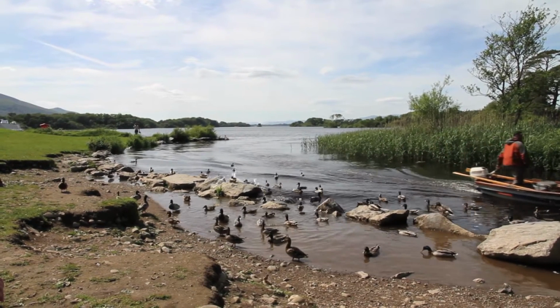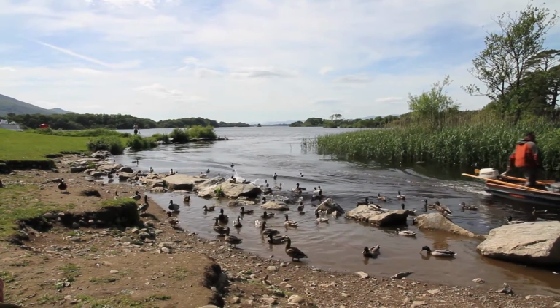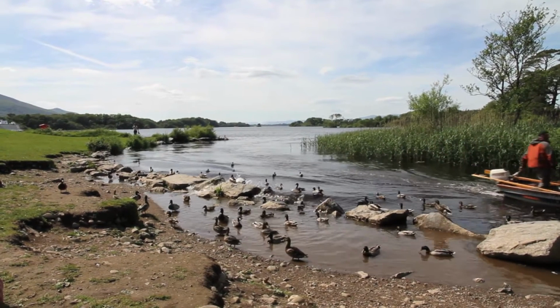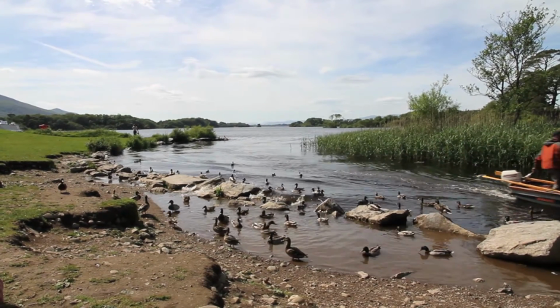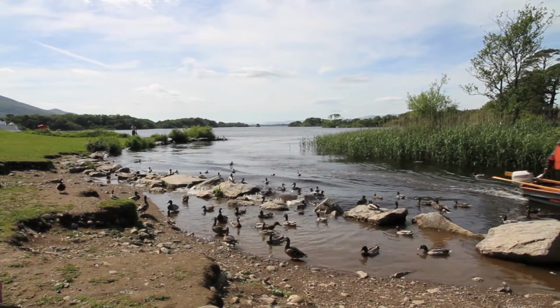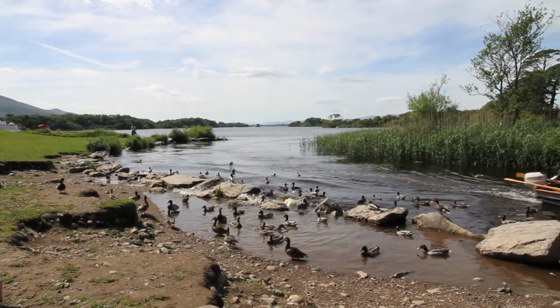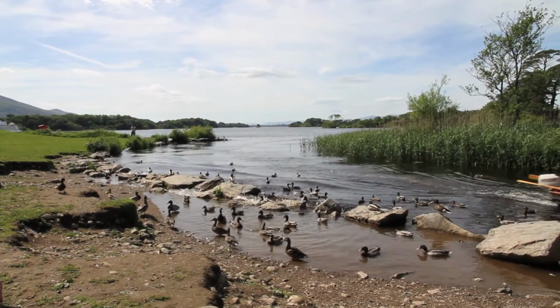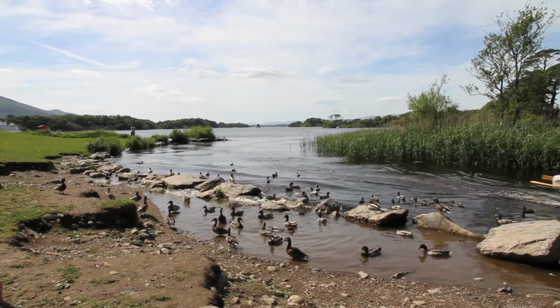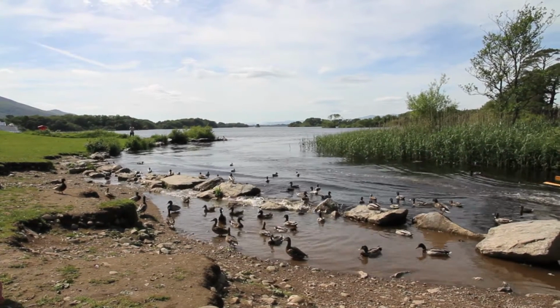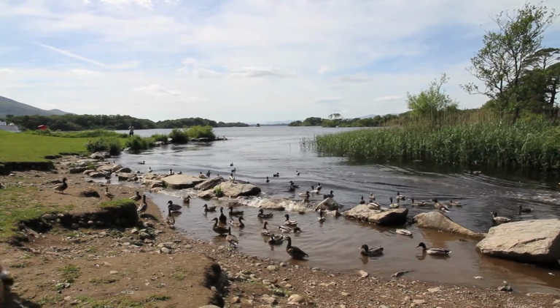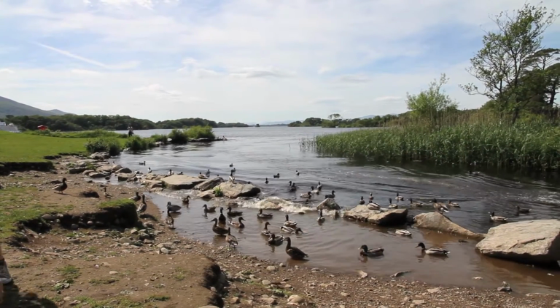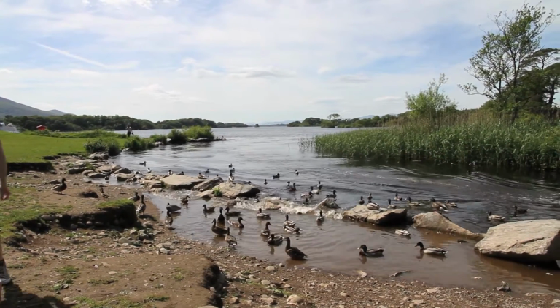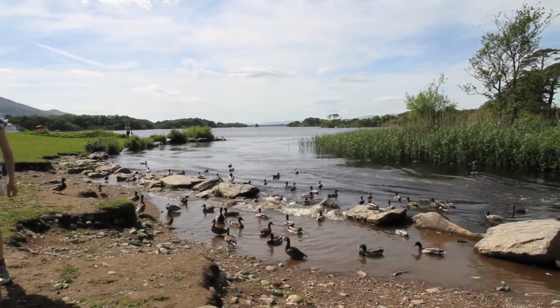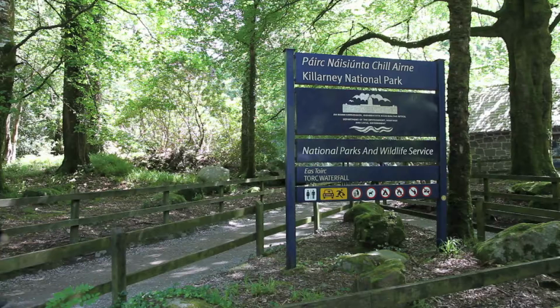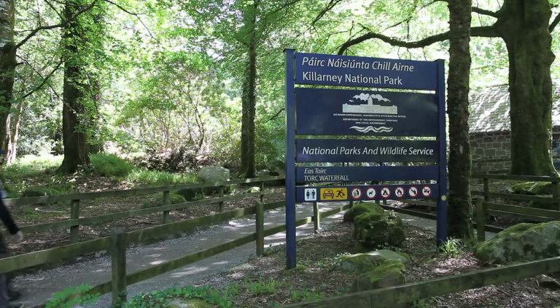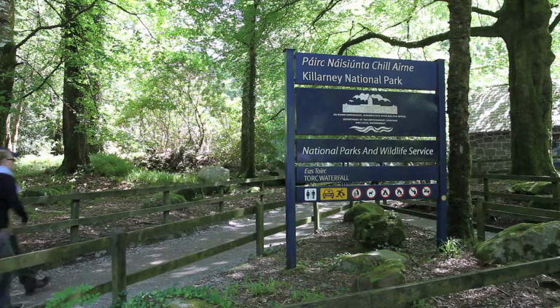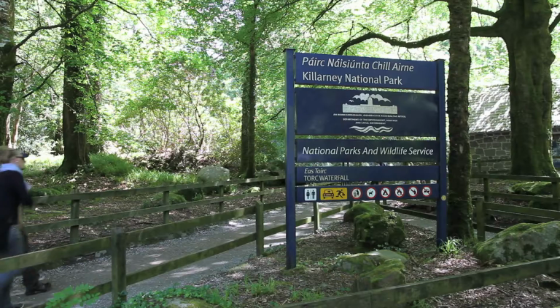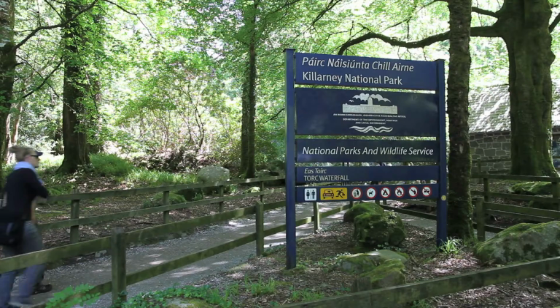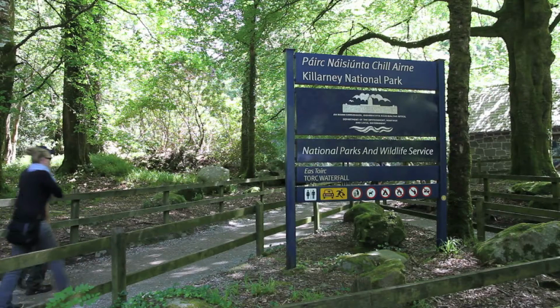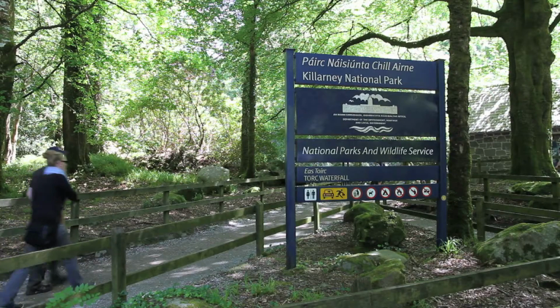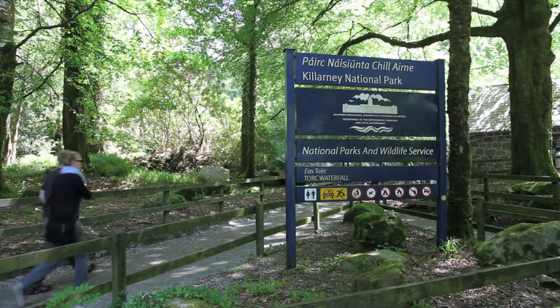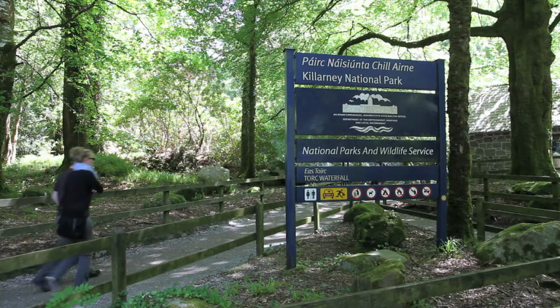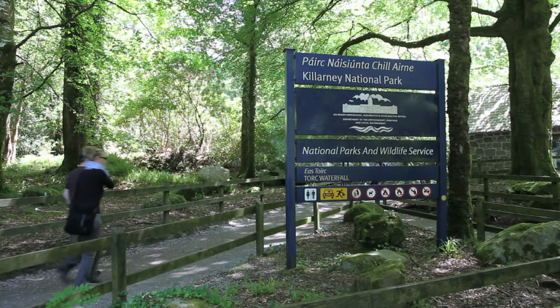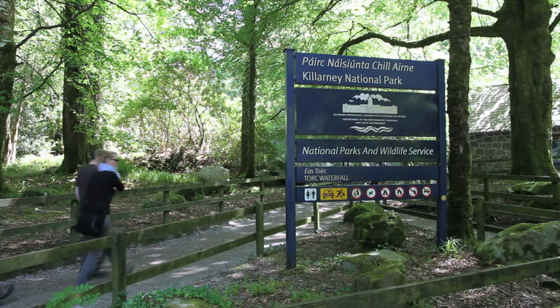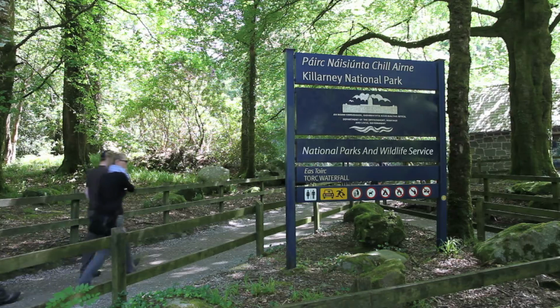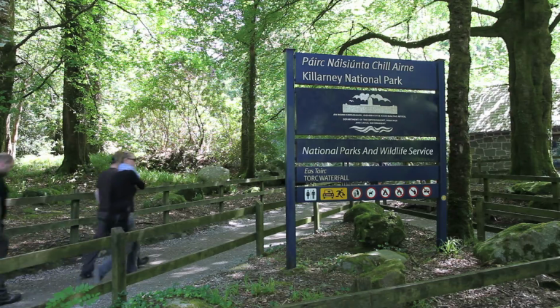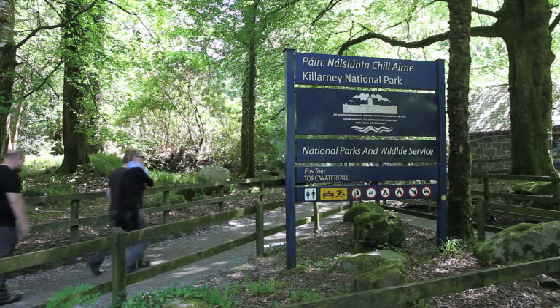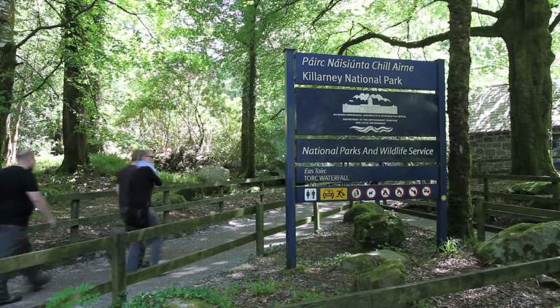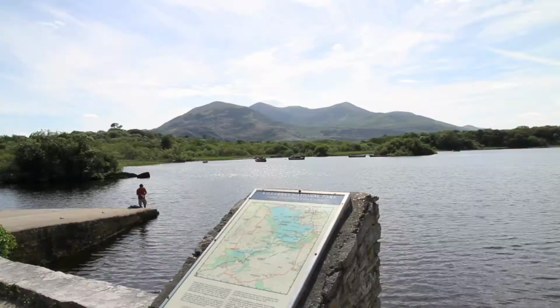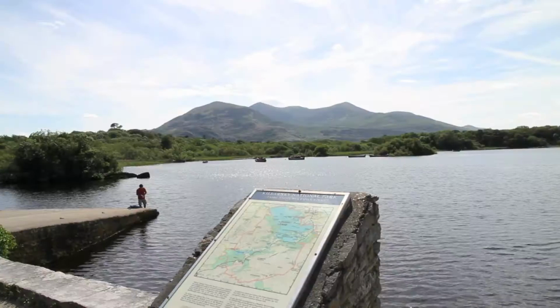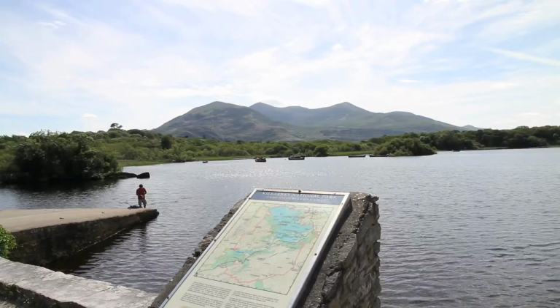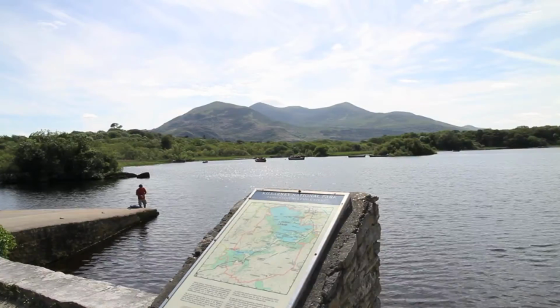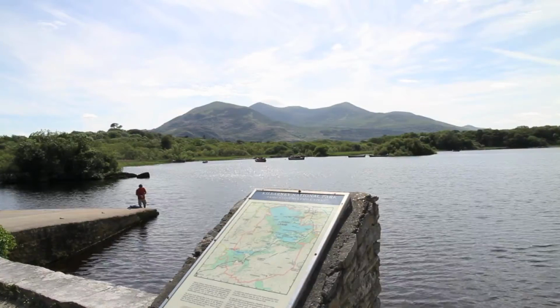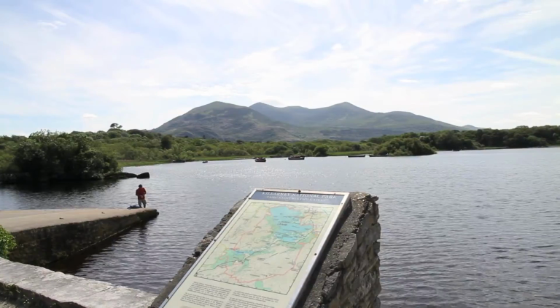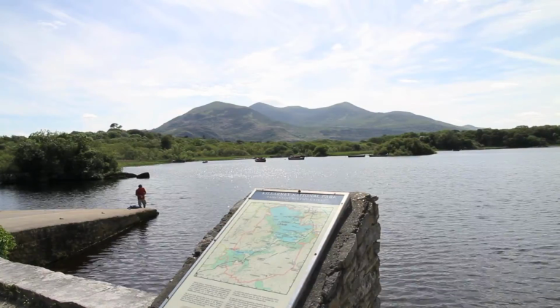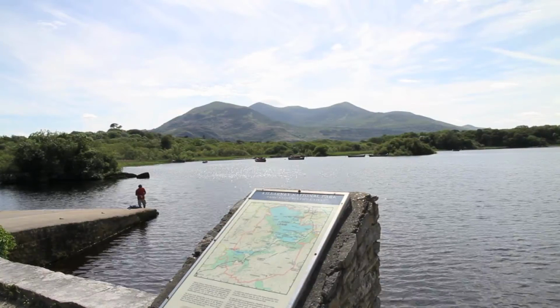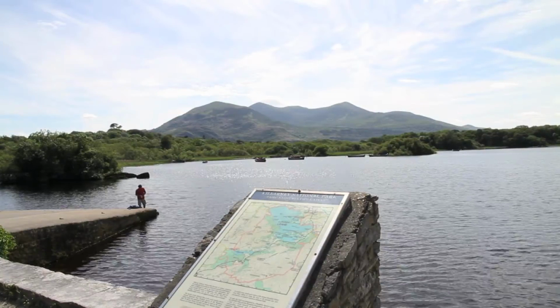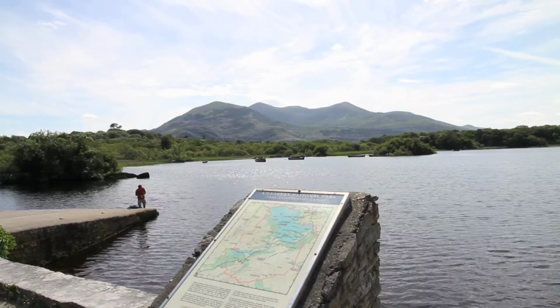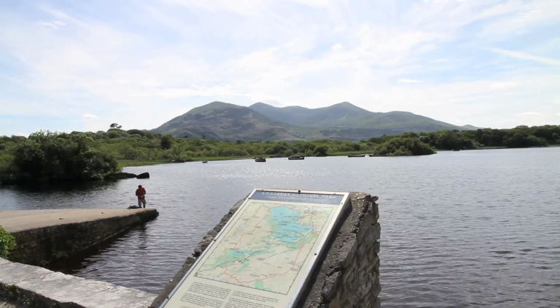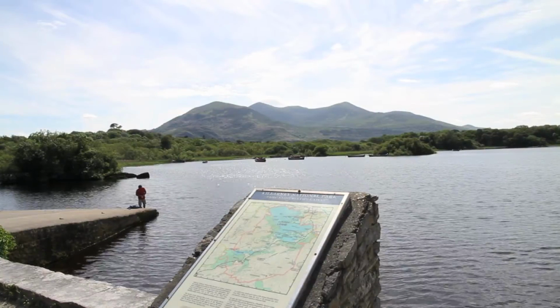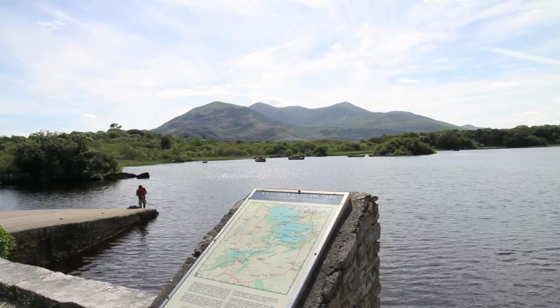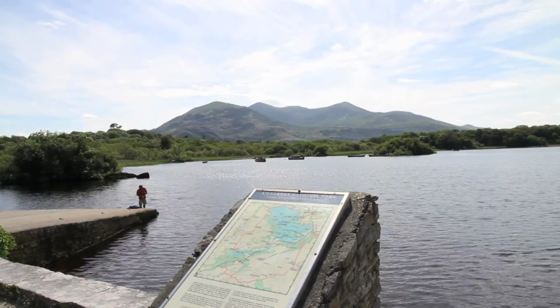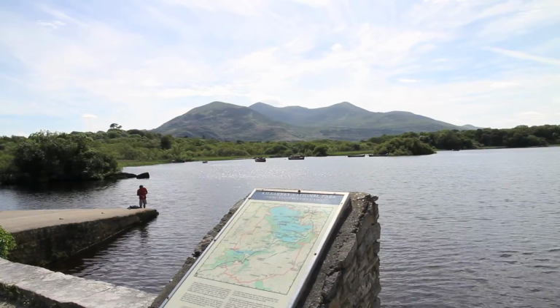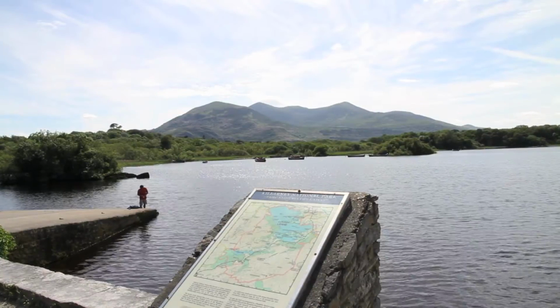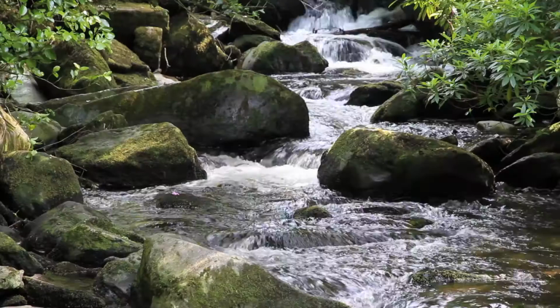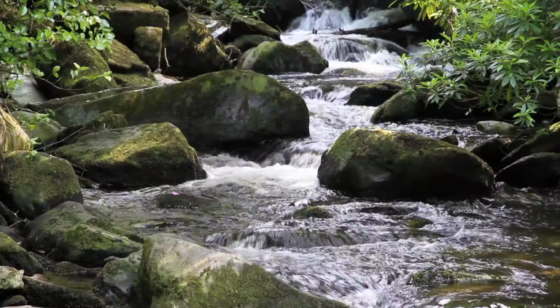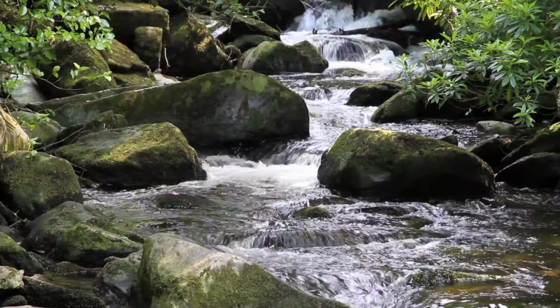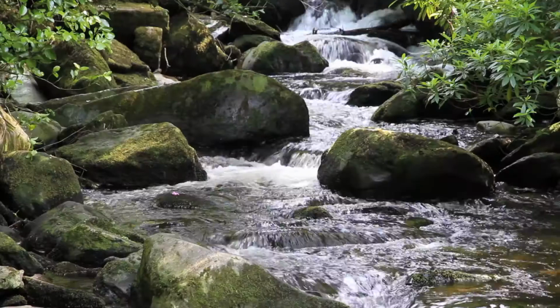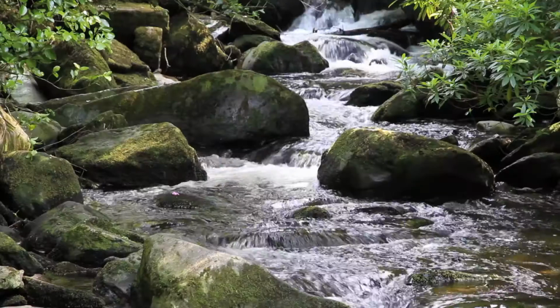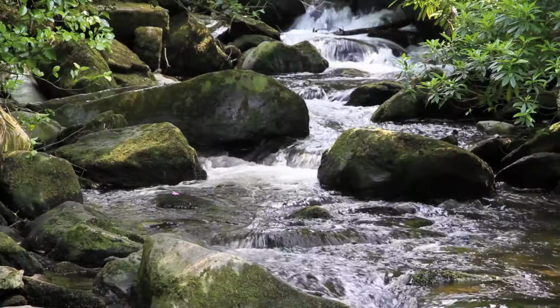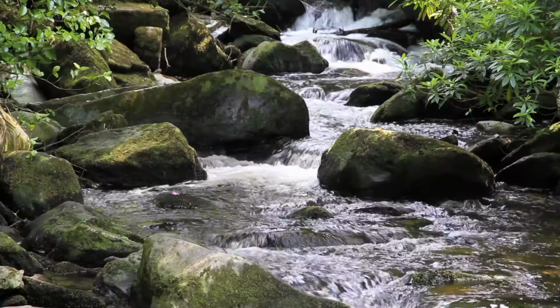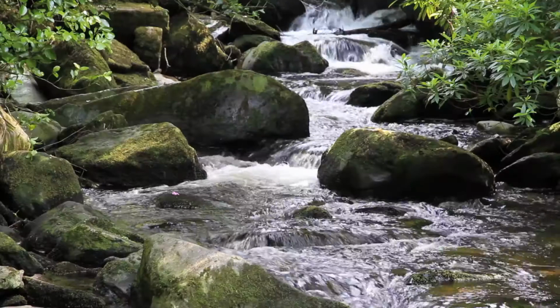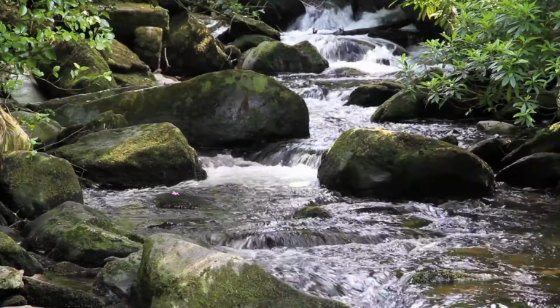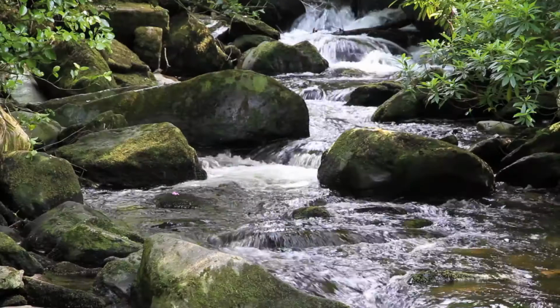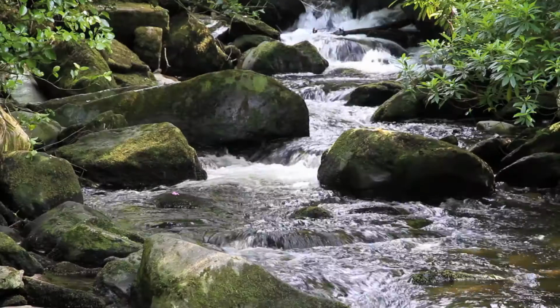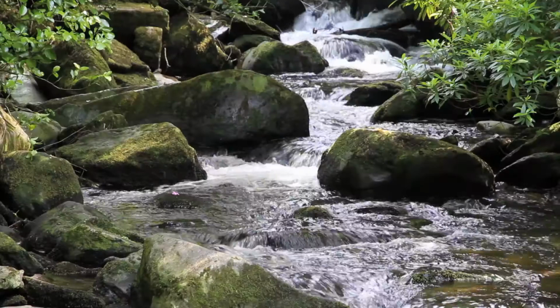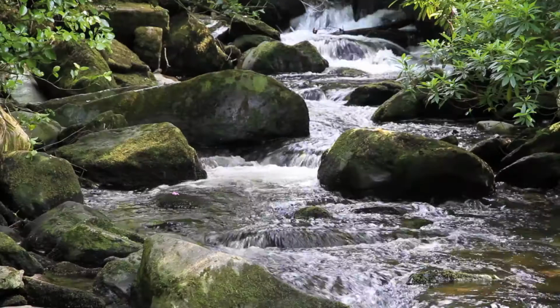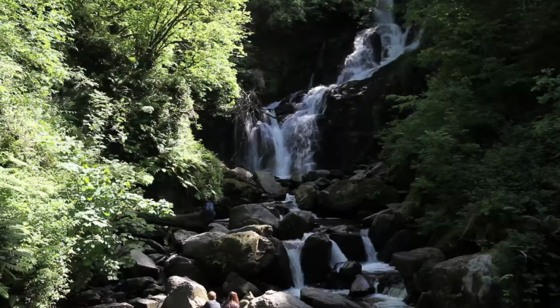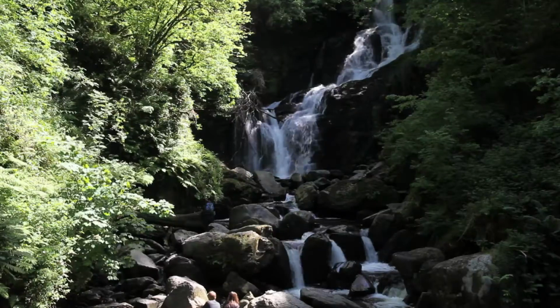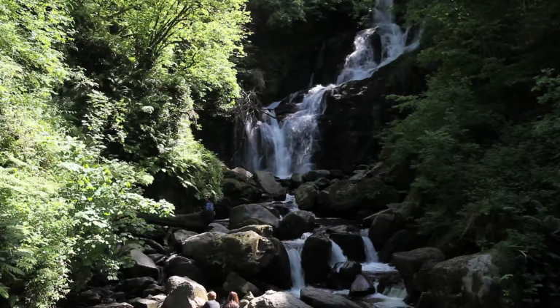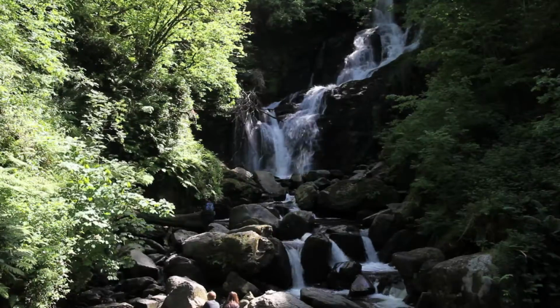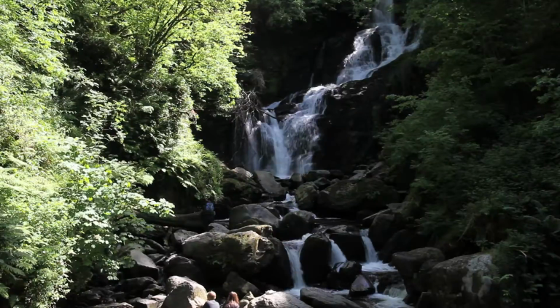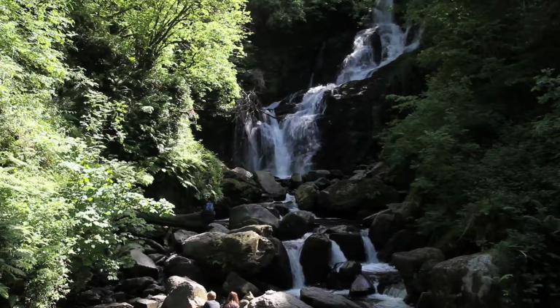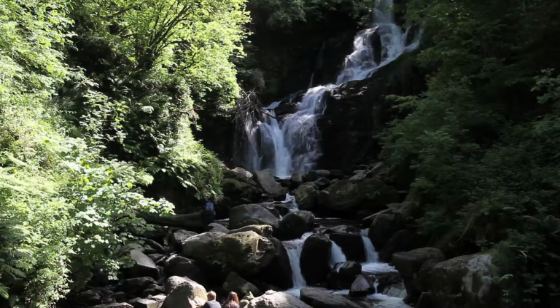The Institute is ideally located in Kerry, close to the Killarney National Park and surrounded by a great variety of high-quality freshwater, marine and terrestrial habitats.